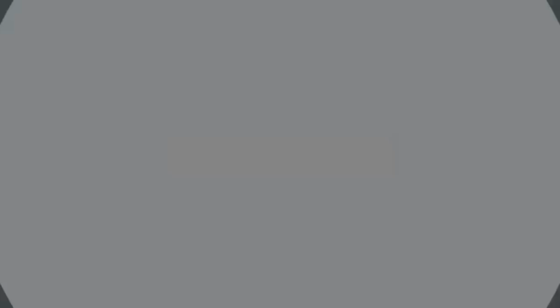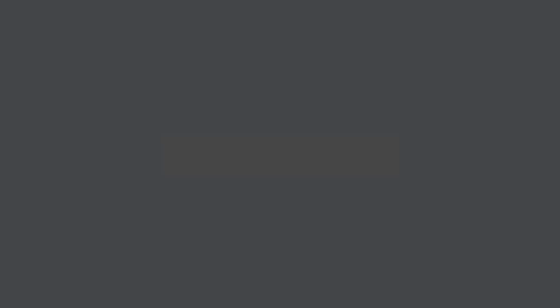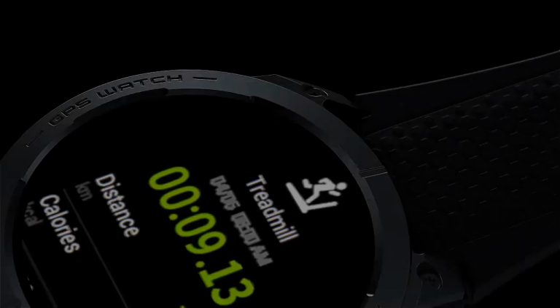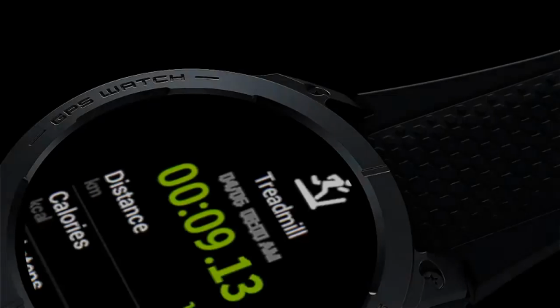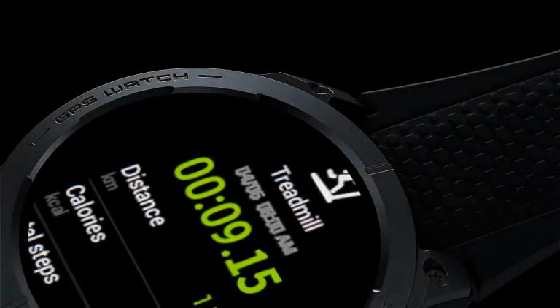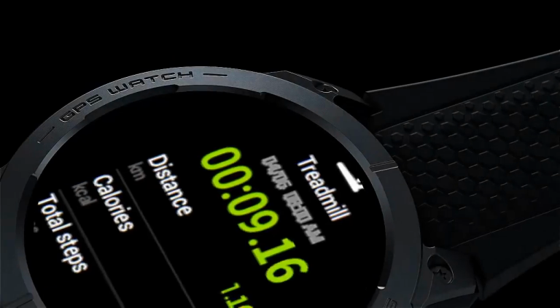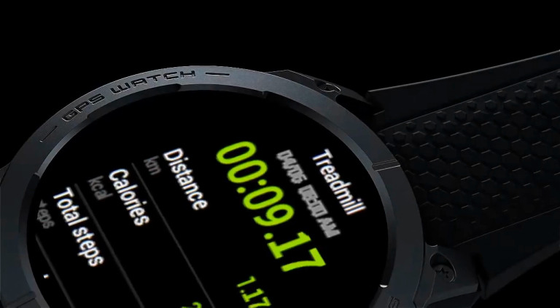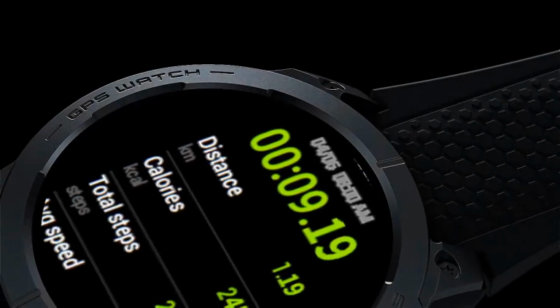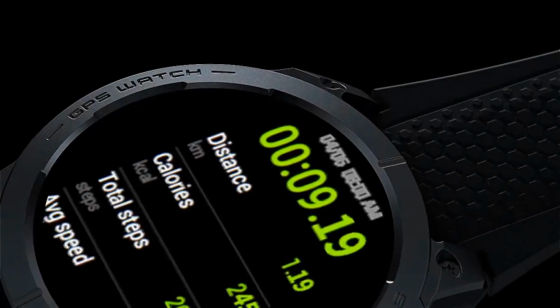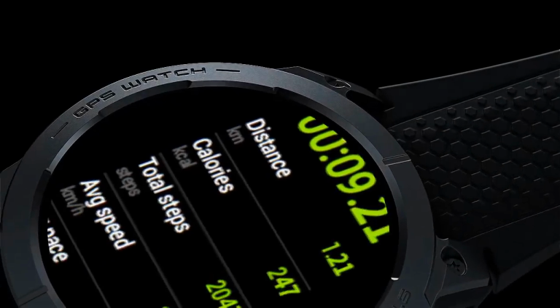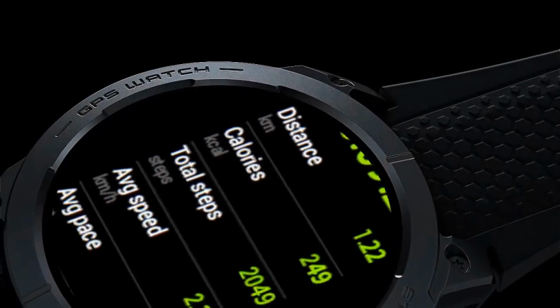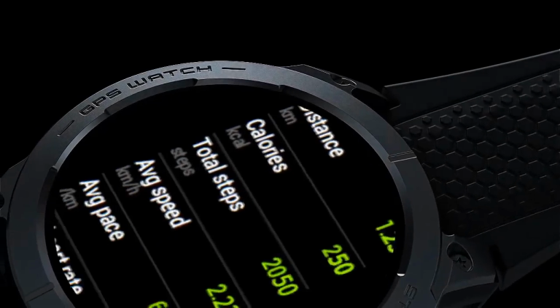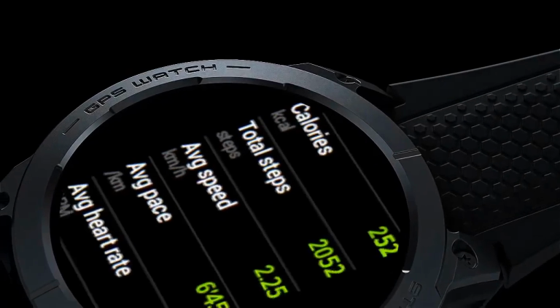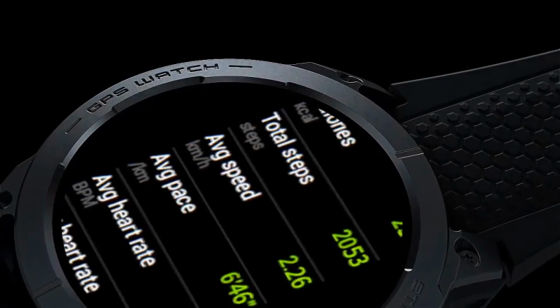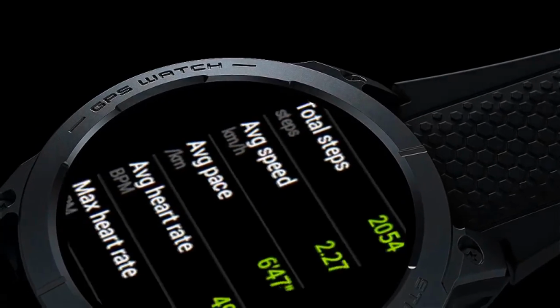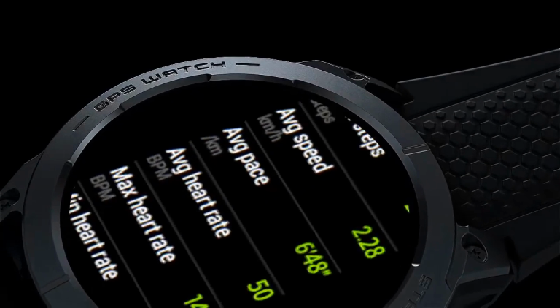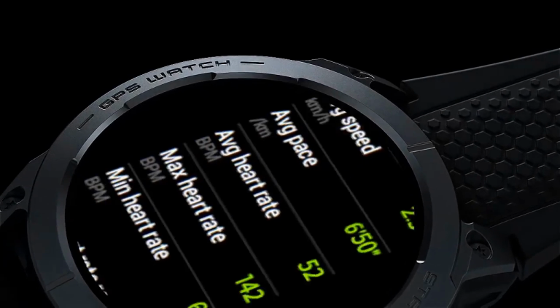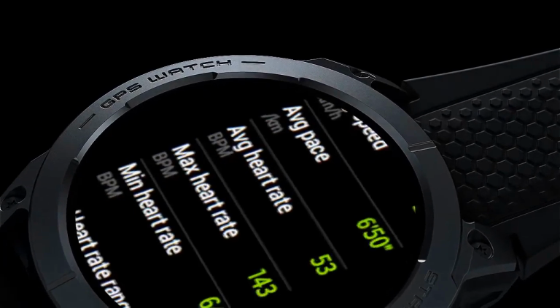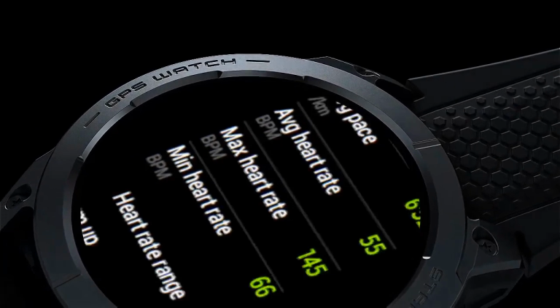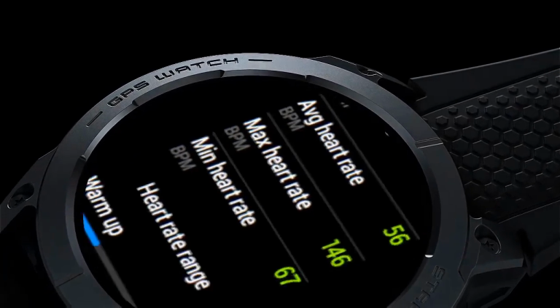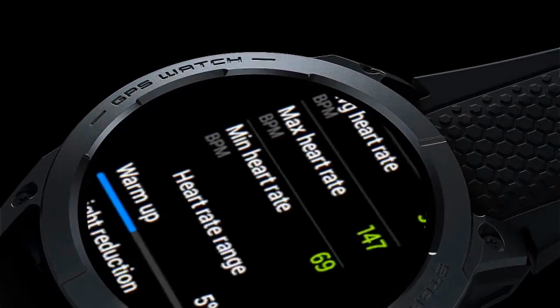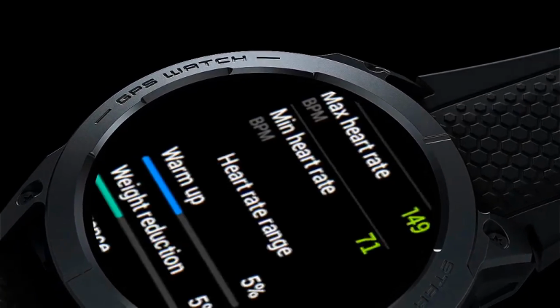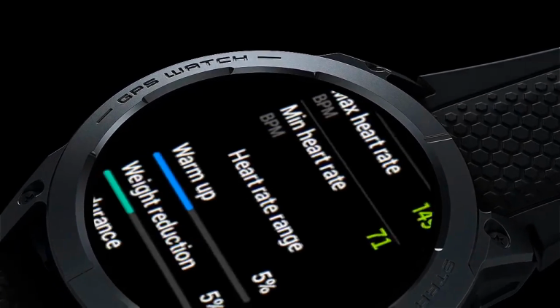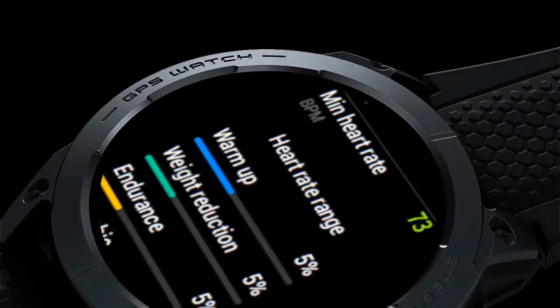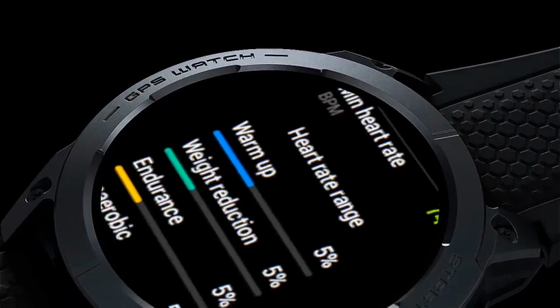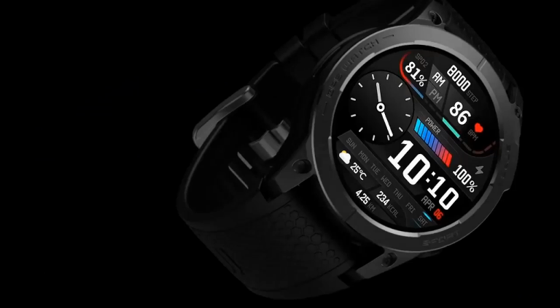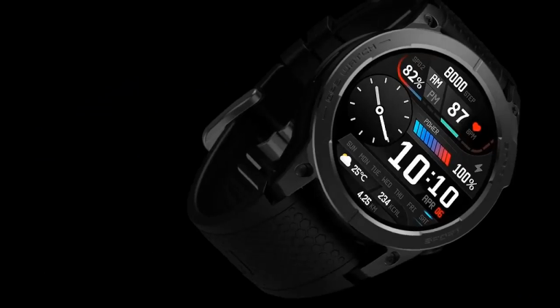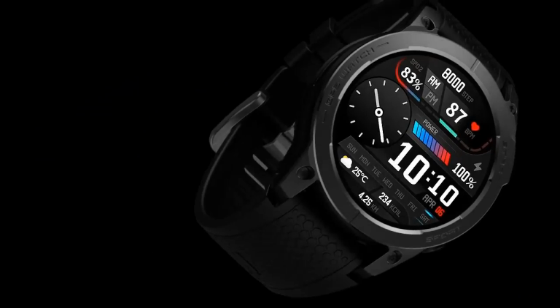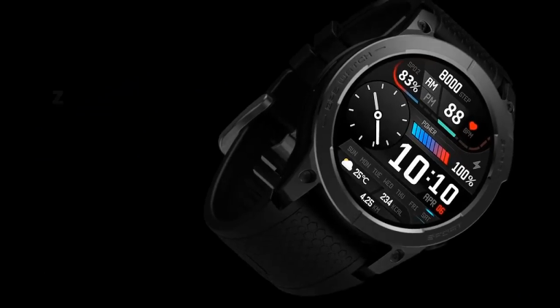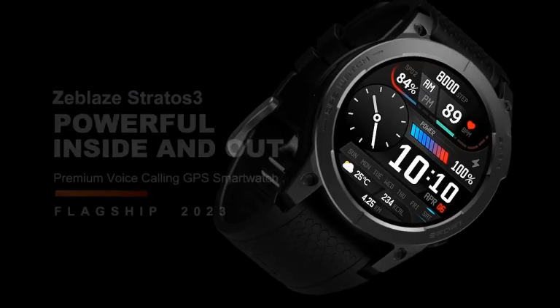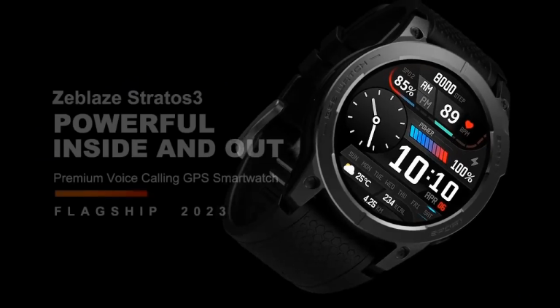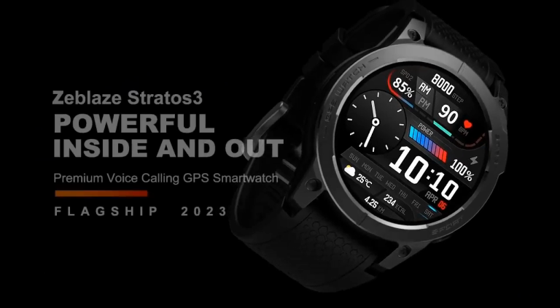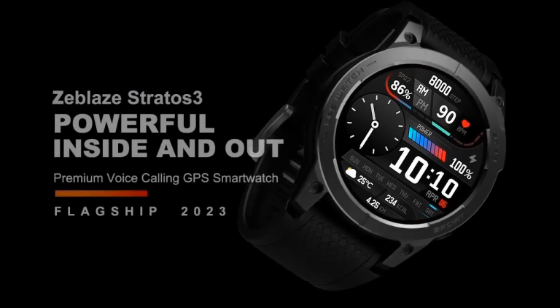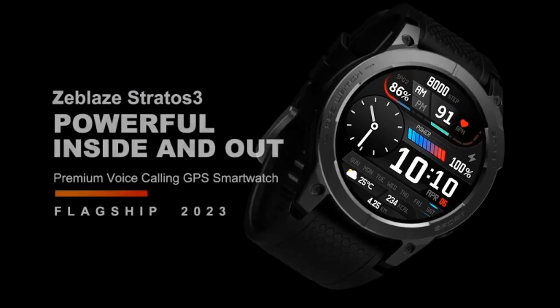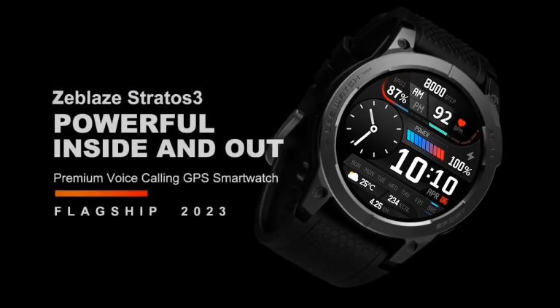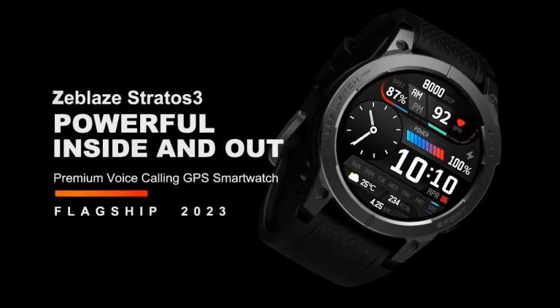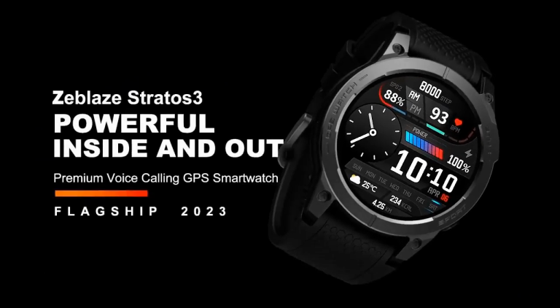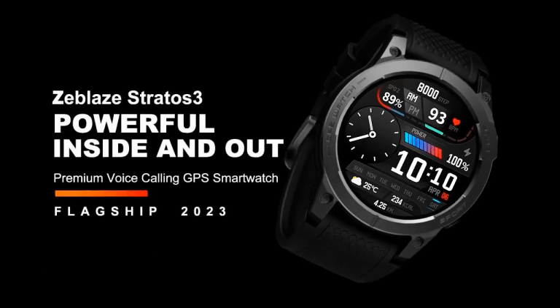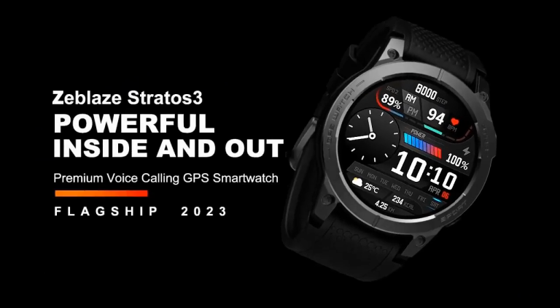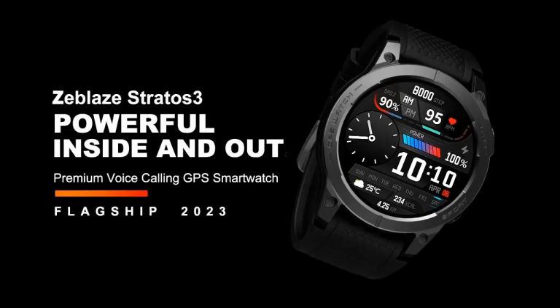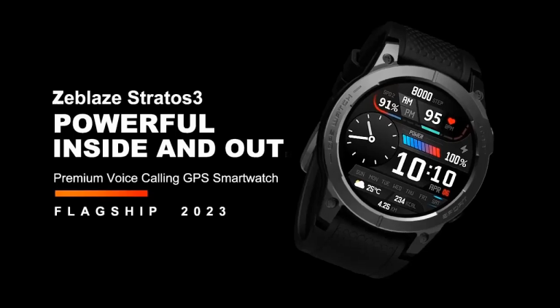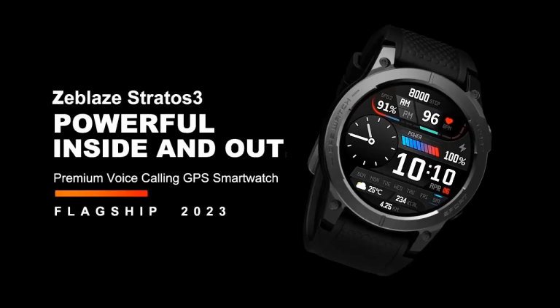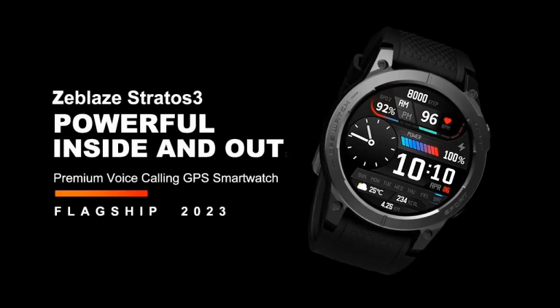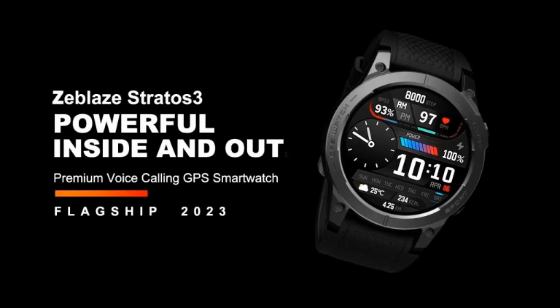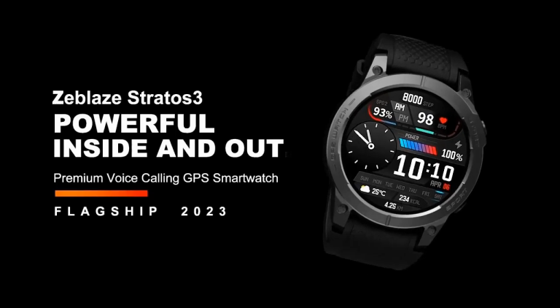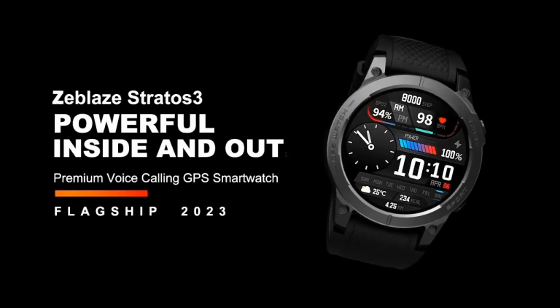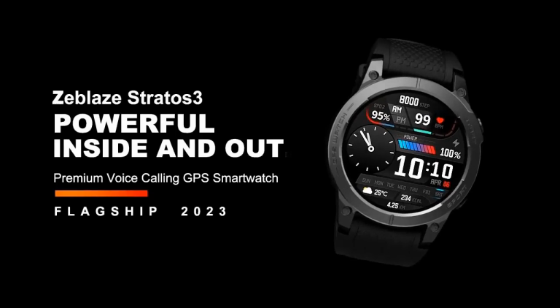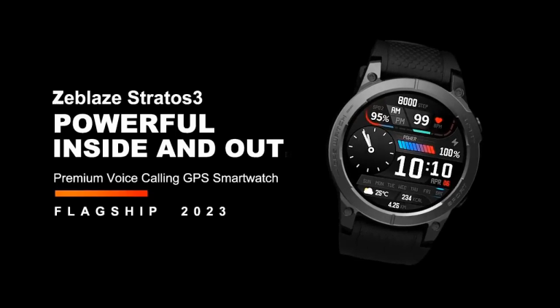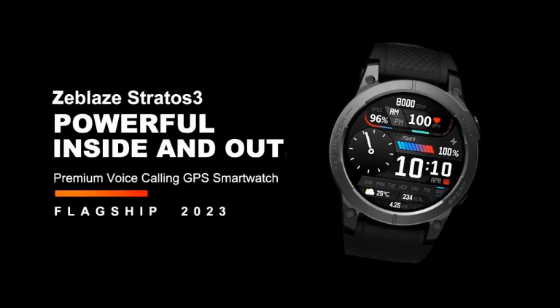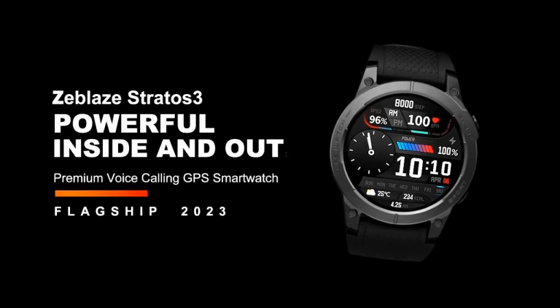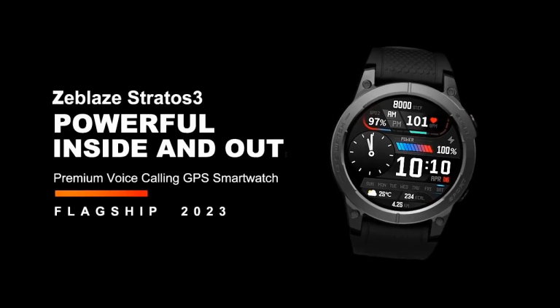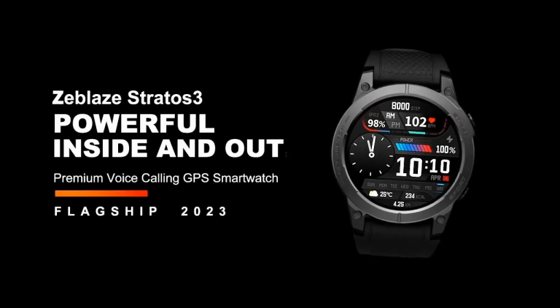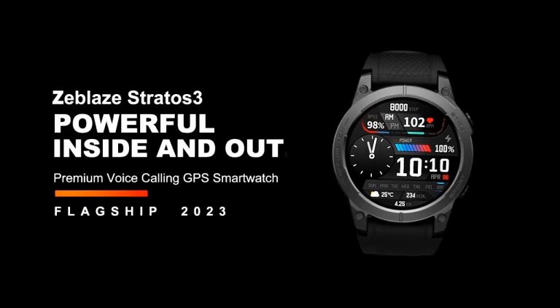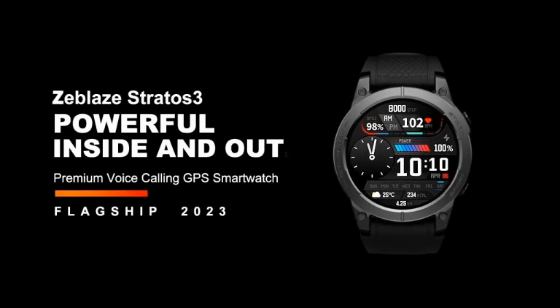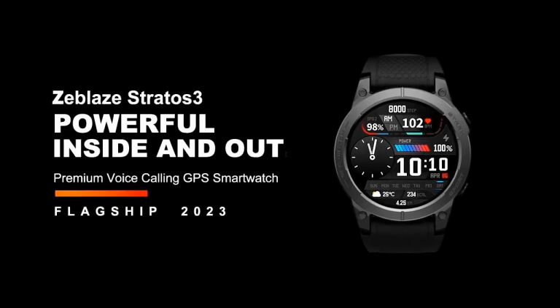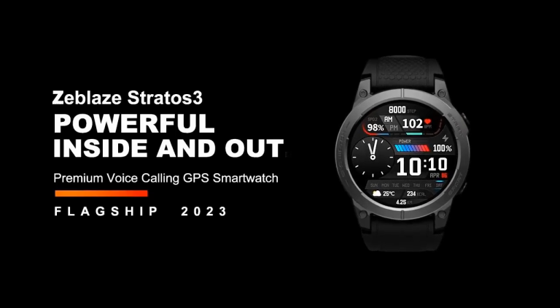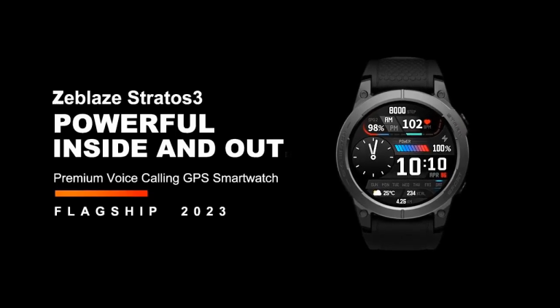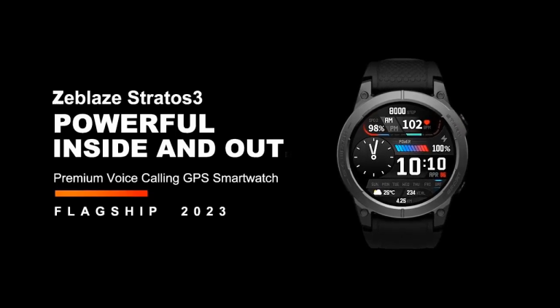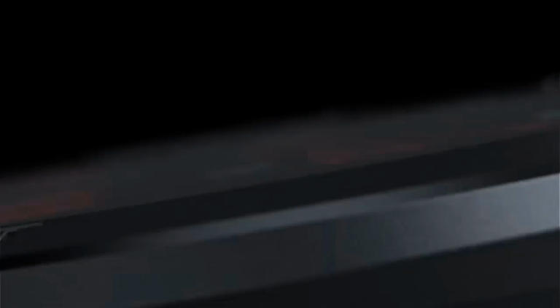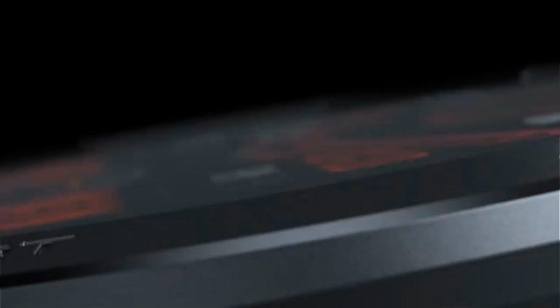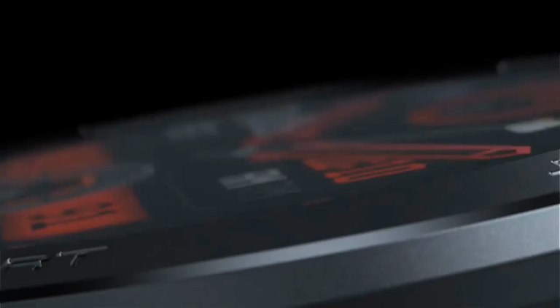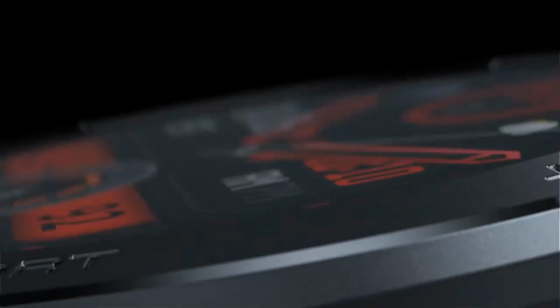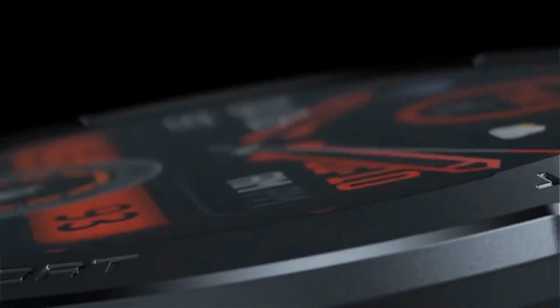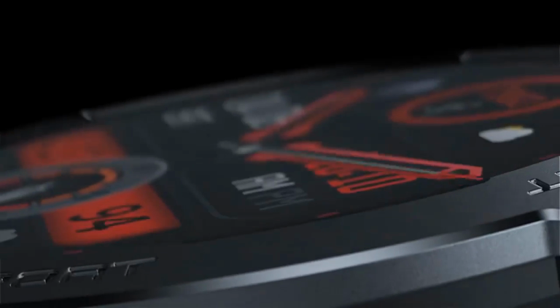Today we are going to show you a new Zeblaze Stratos 3 Smartwatch. If you are a technology lover, then this video is for you.